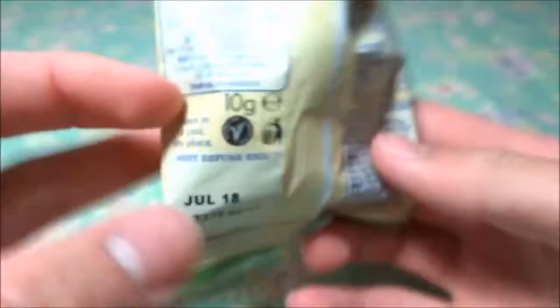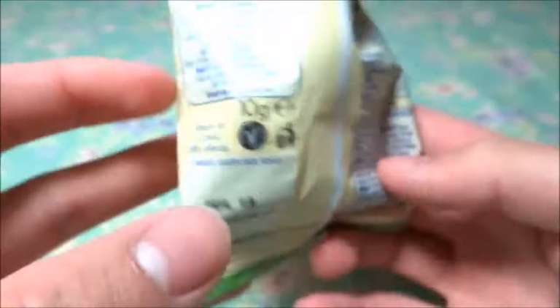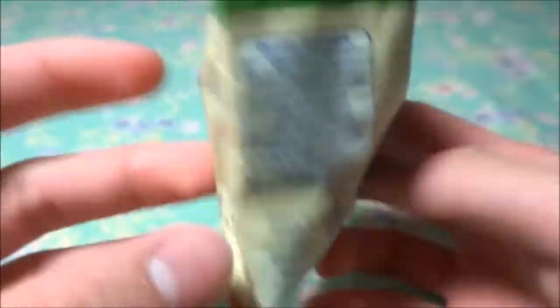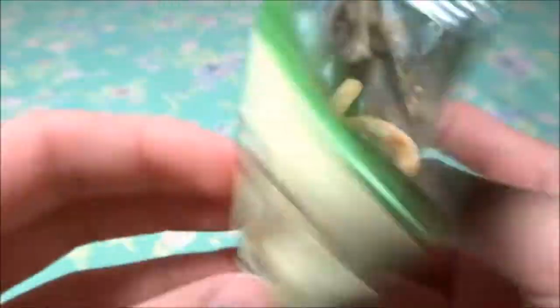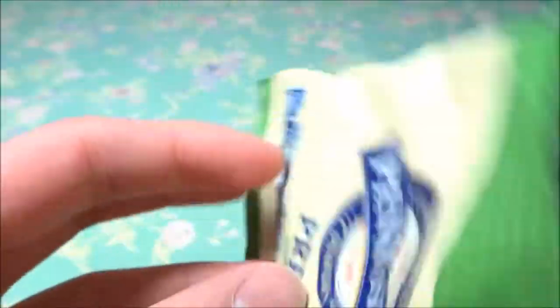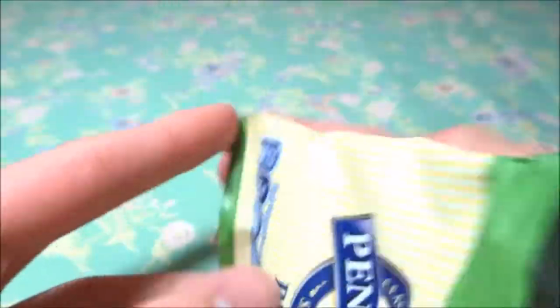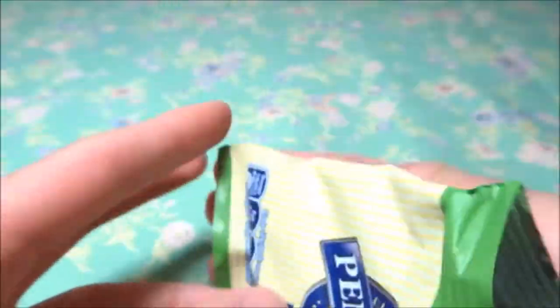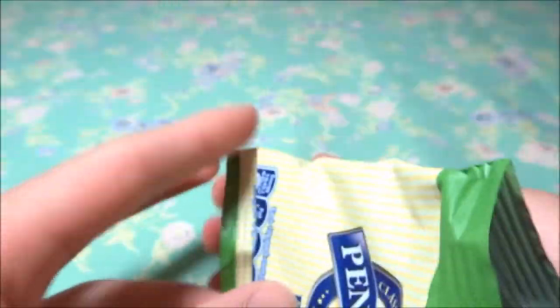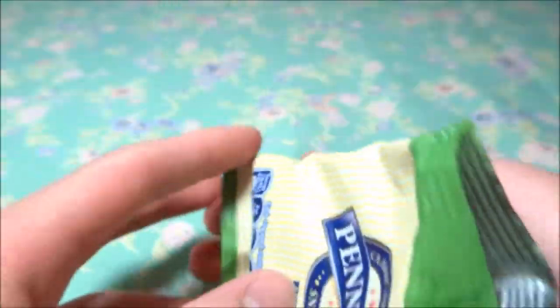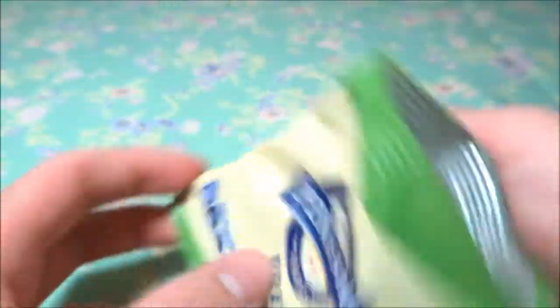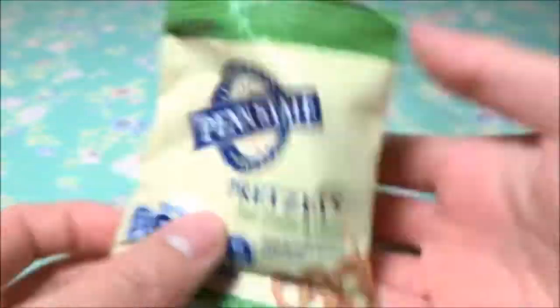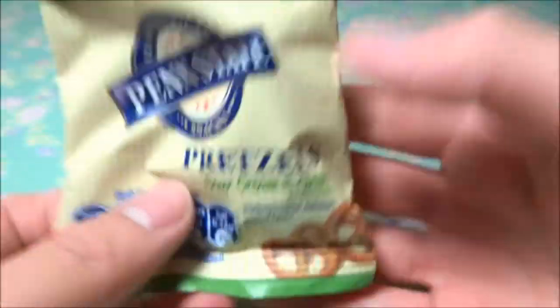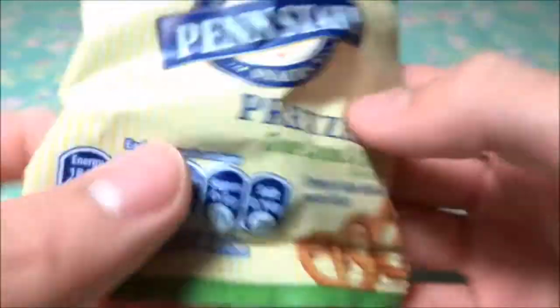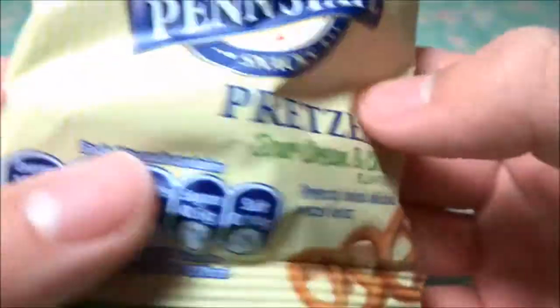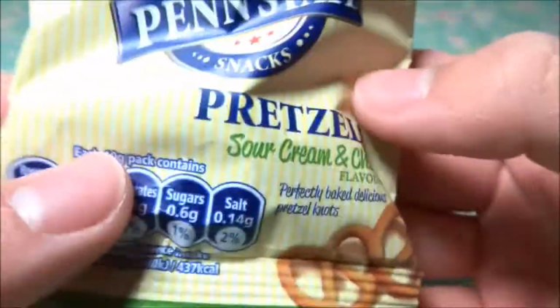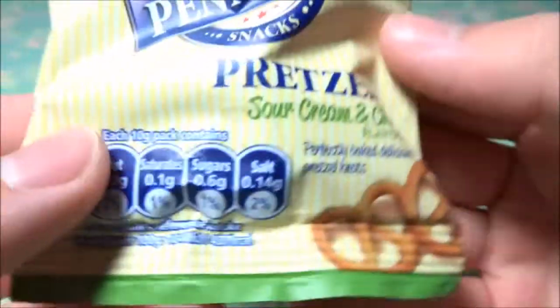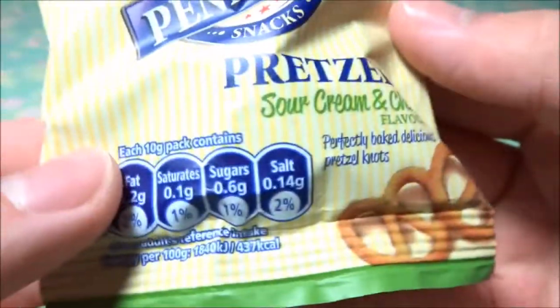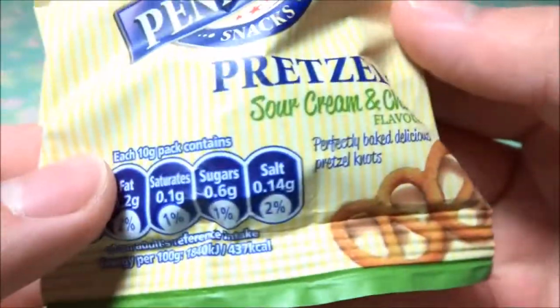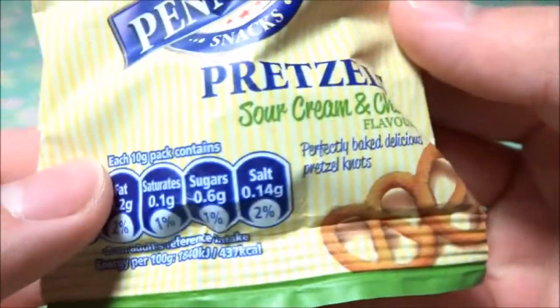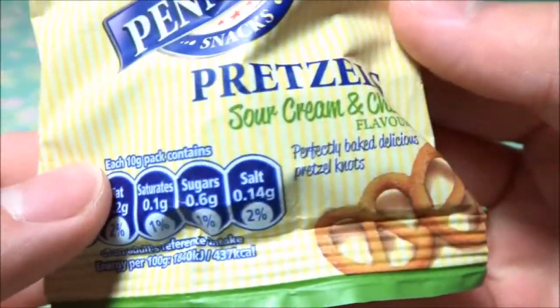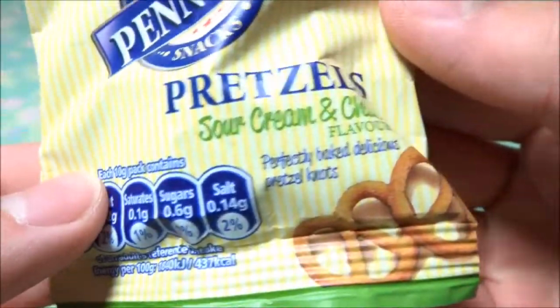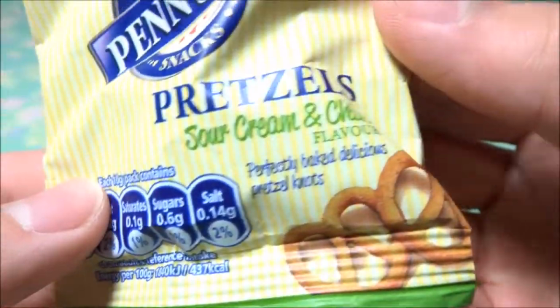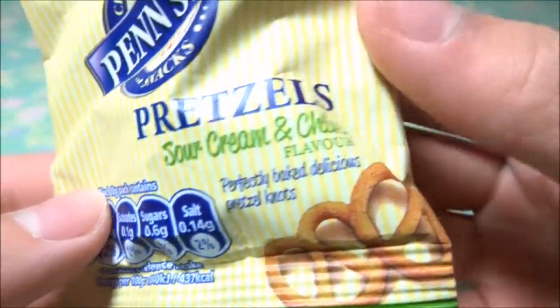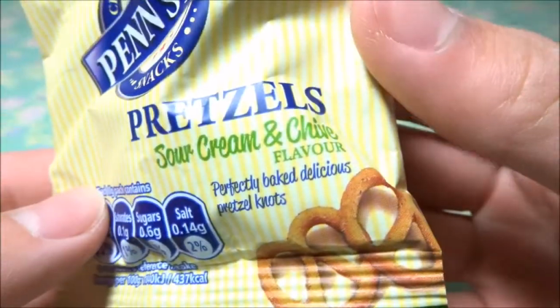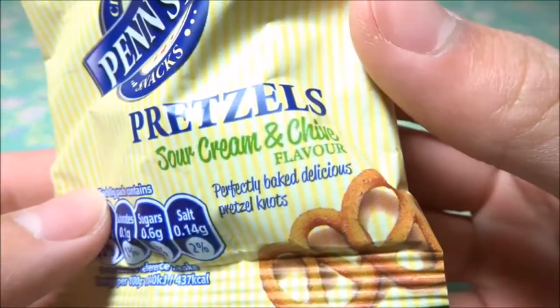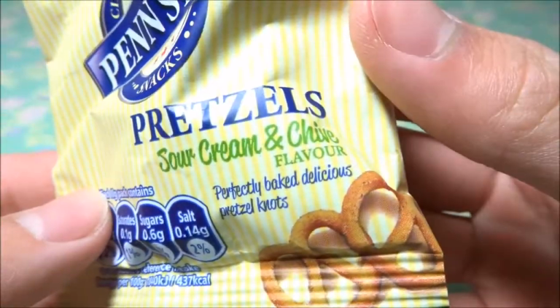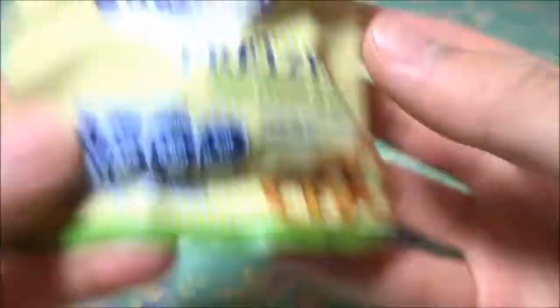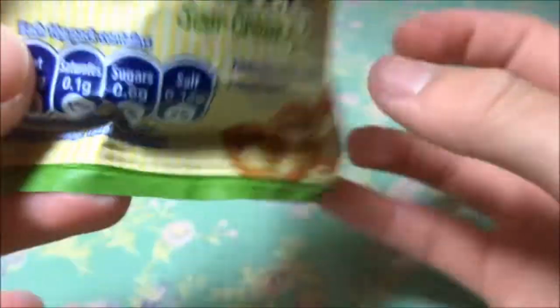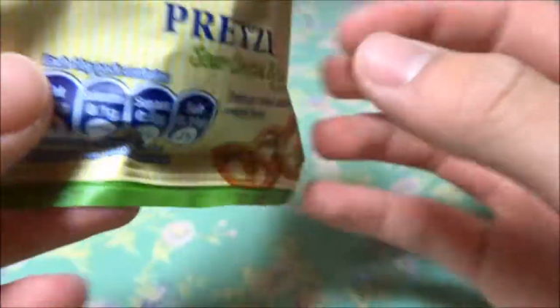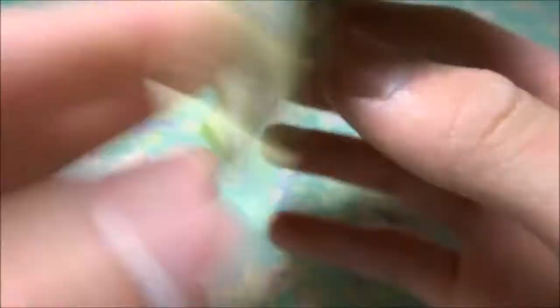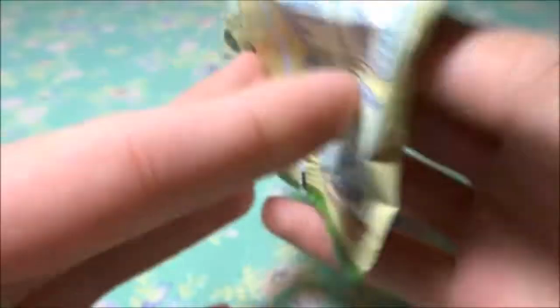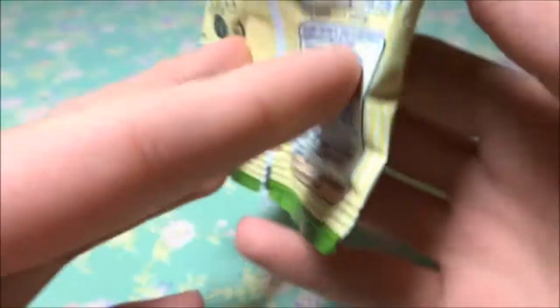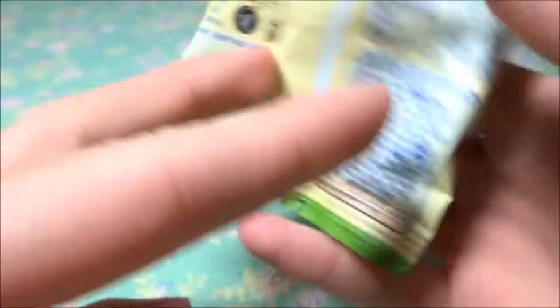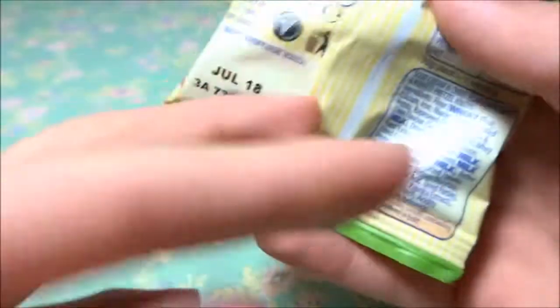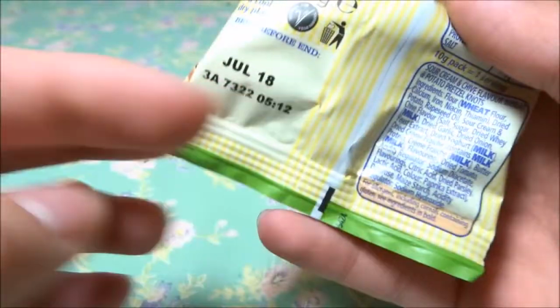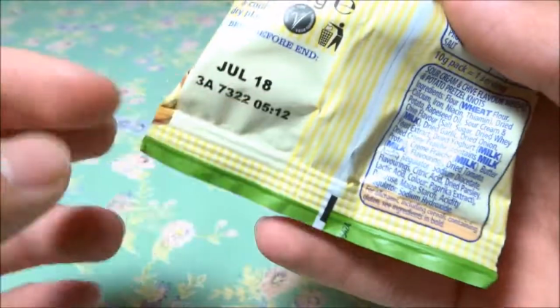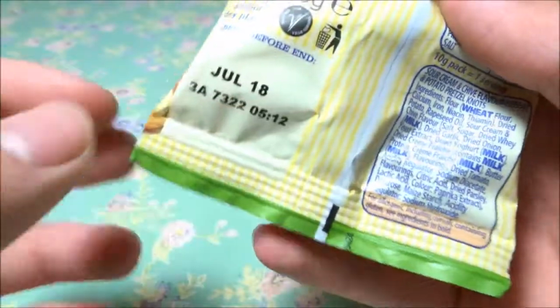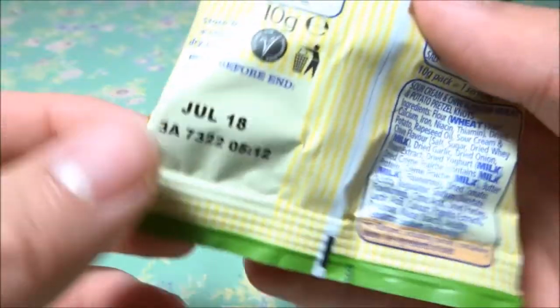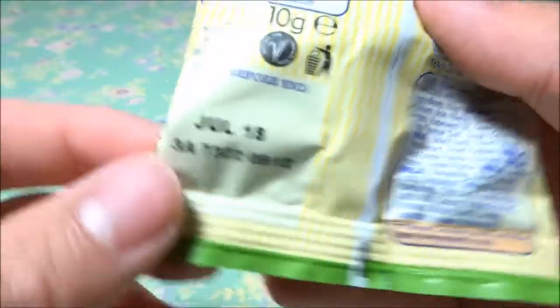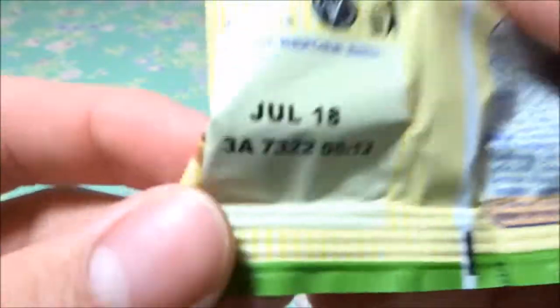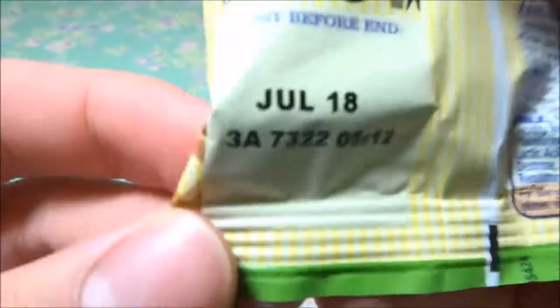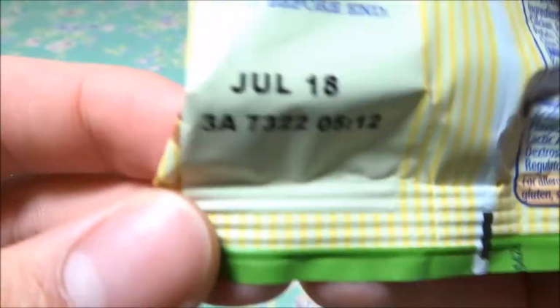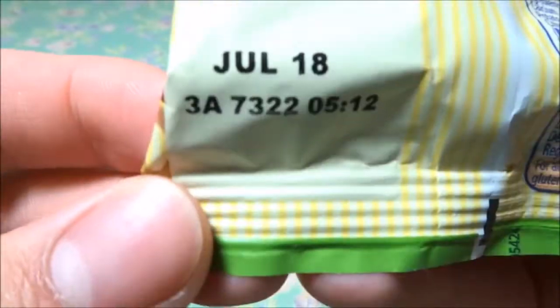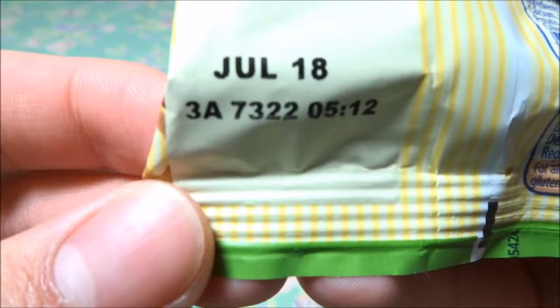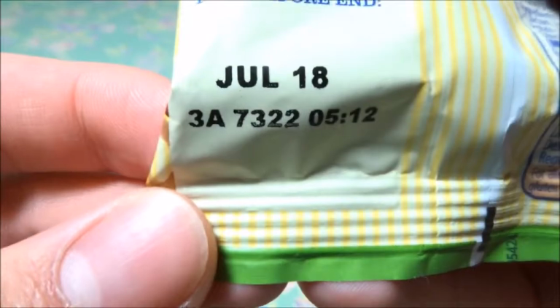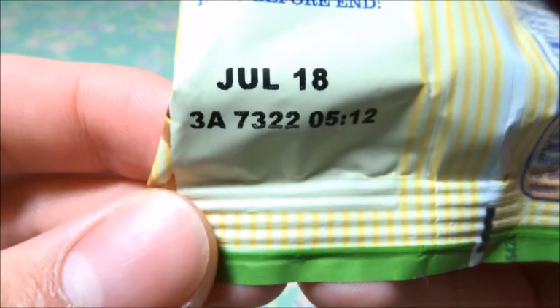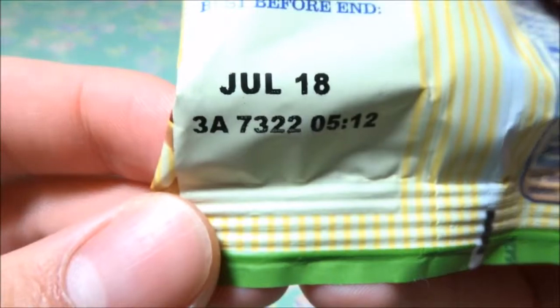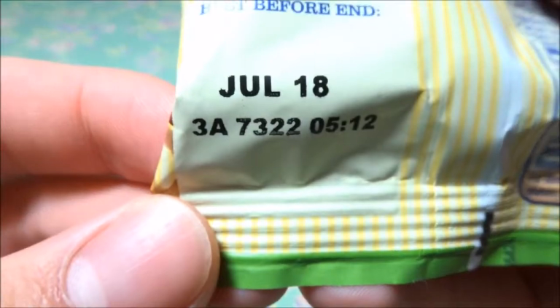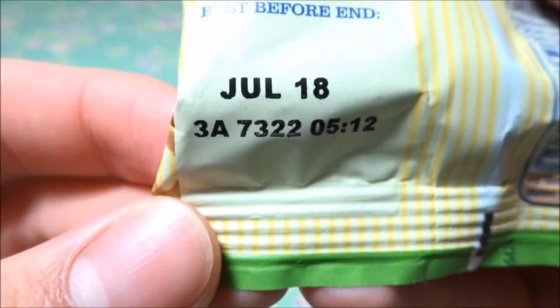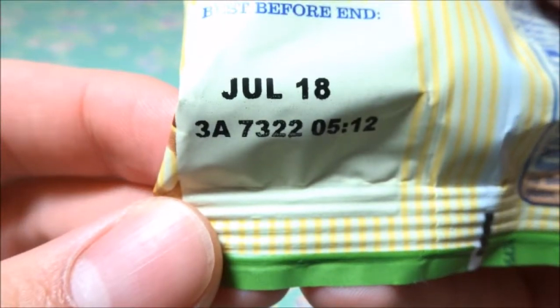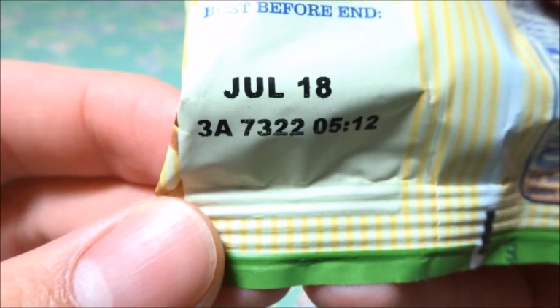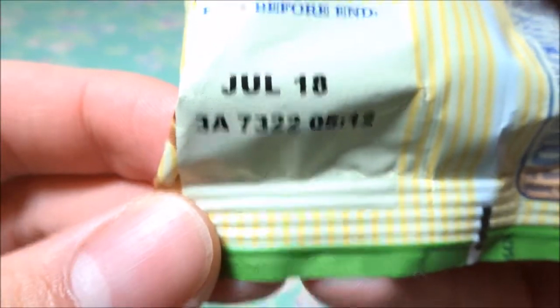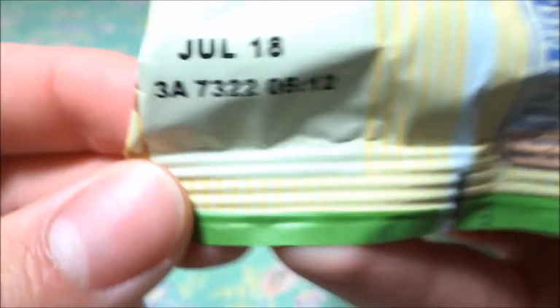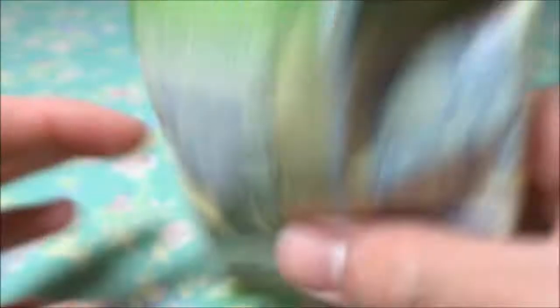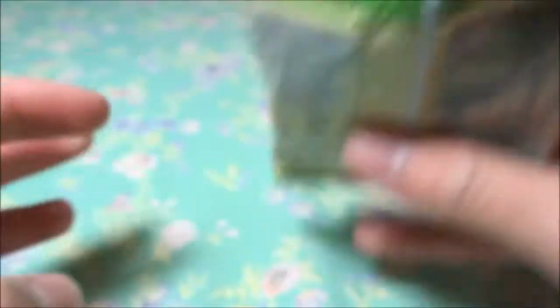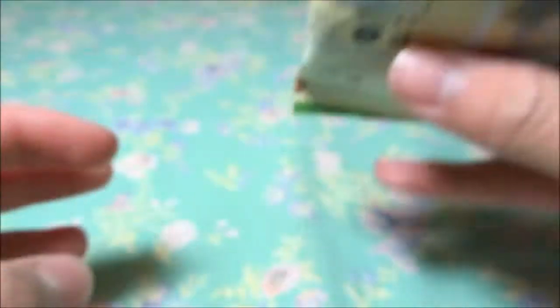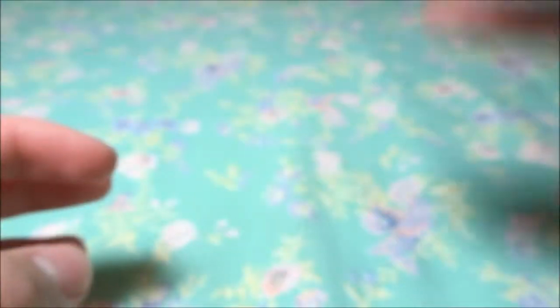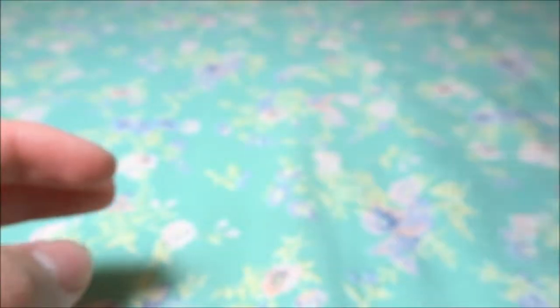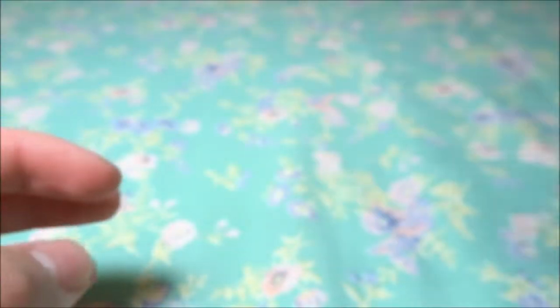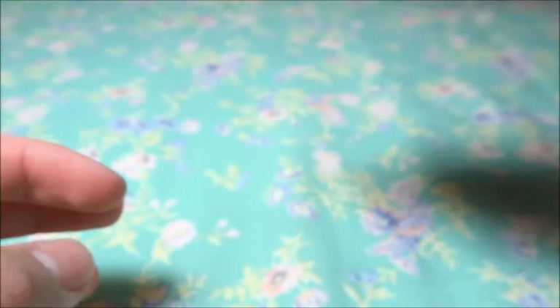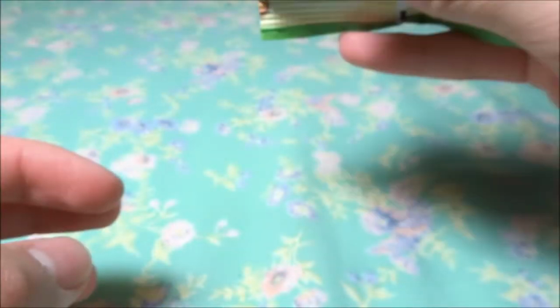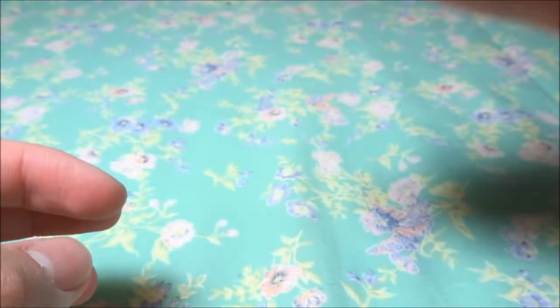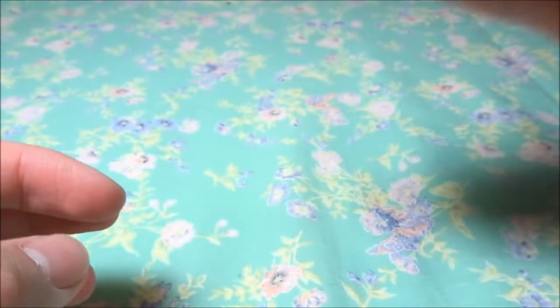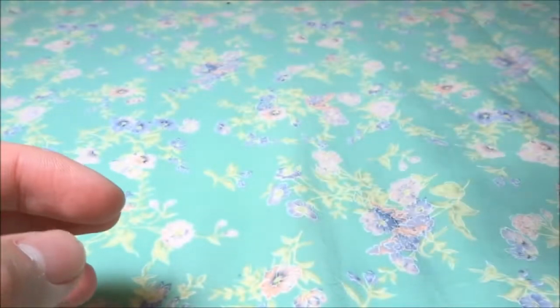It's pretzels — mini pretzels. What's this? Sour cream and chive flavour. Is it even expired yet? July 2018 — that seems good. Let's just smell it.